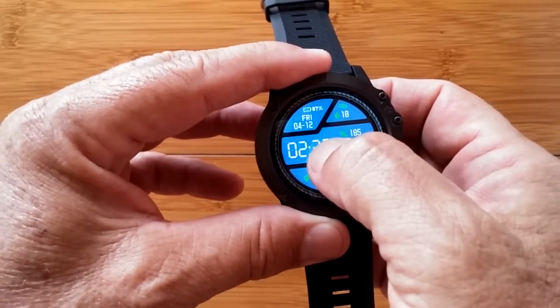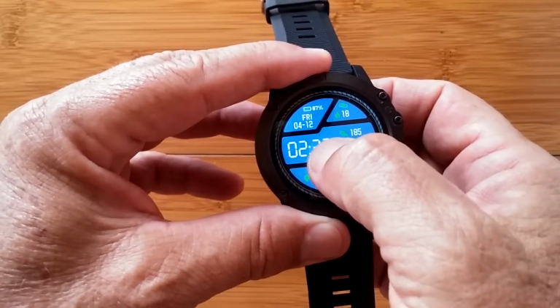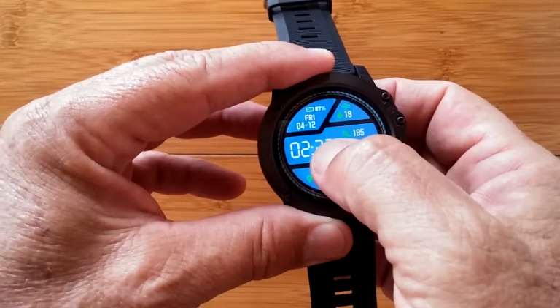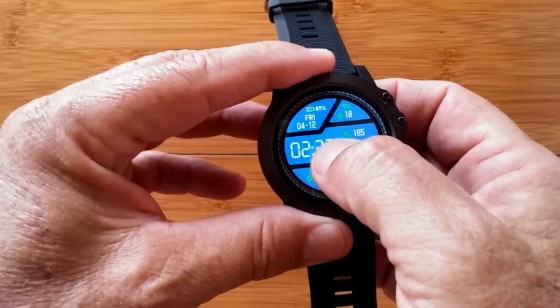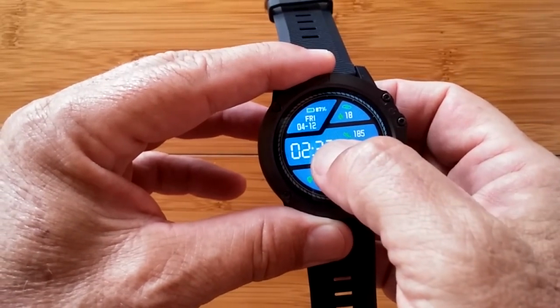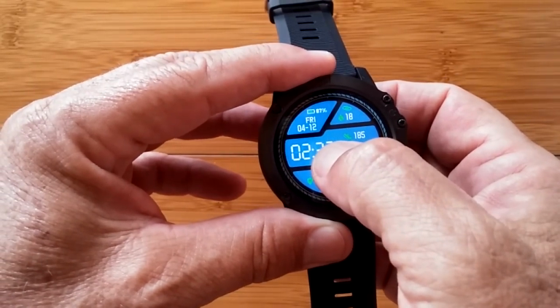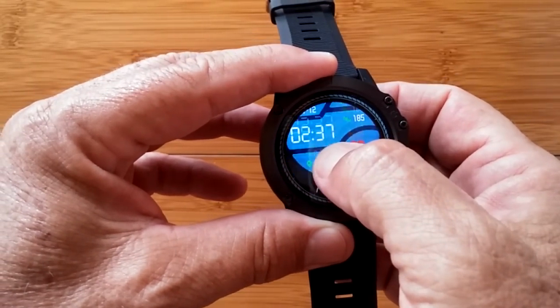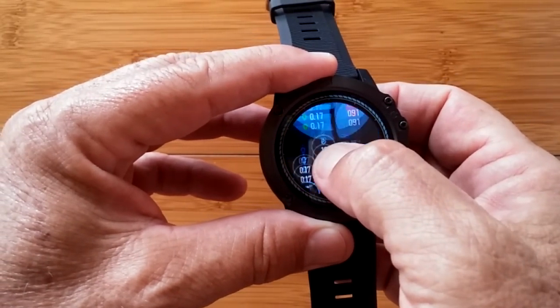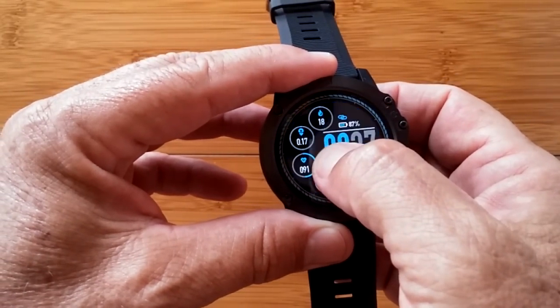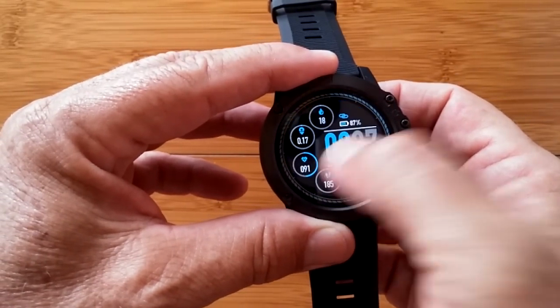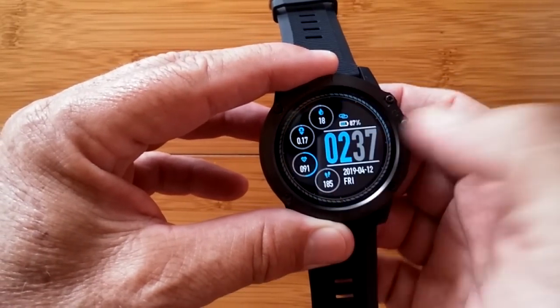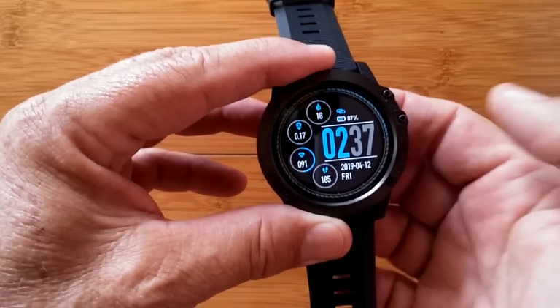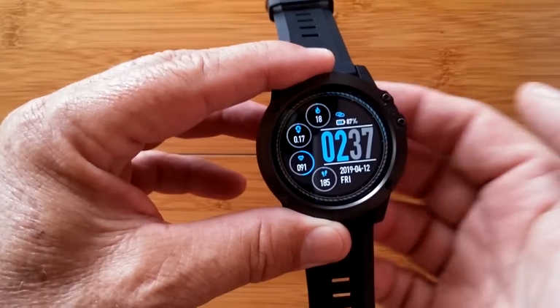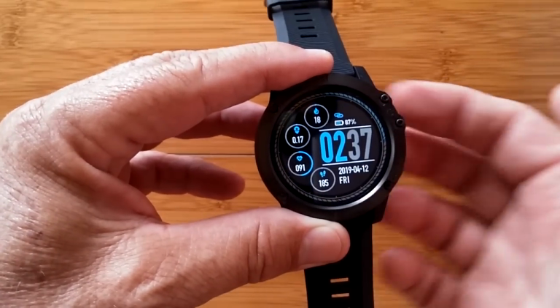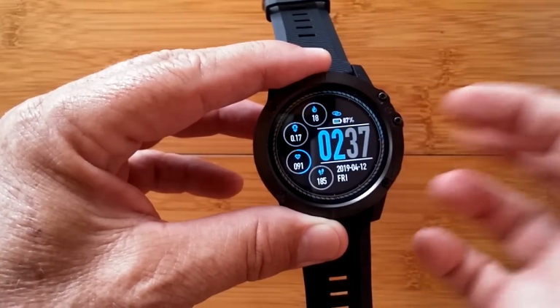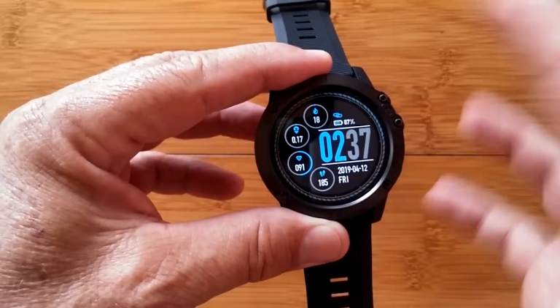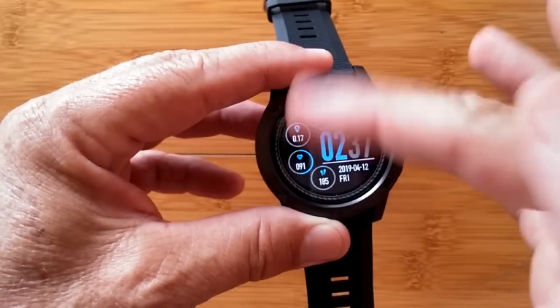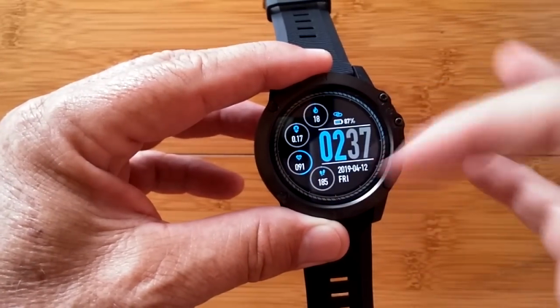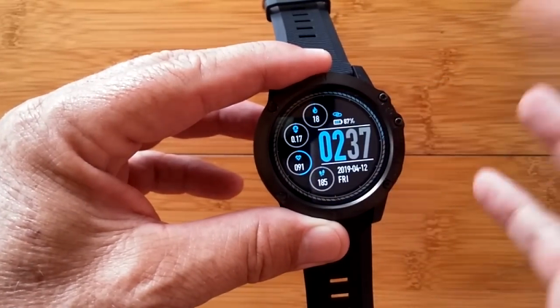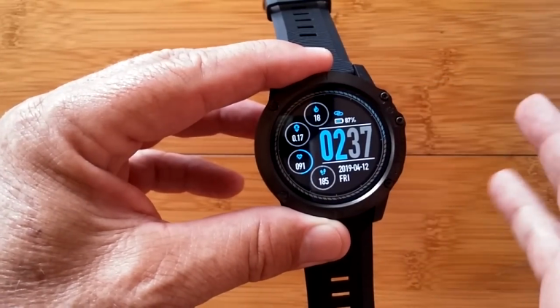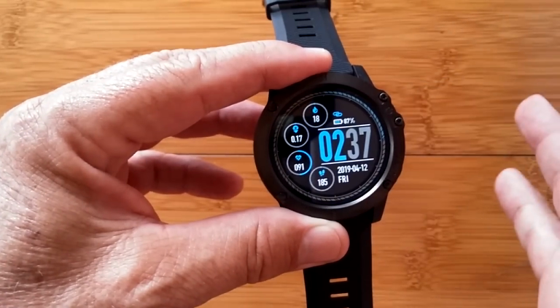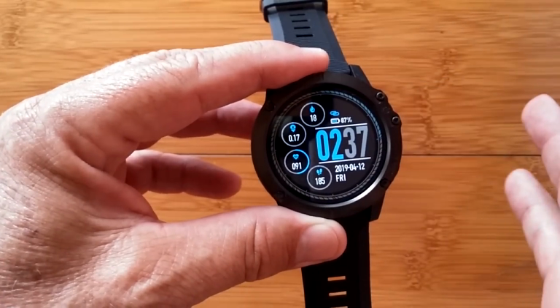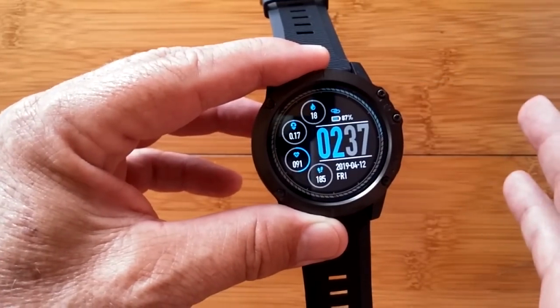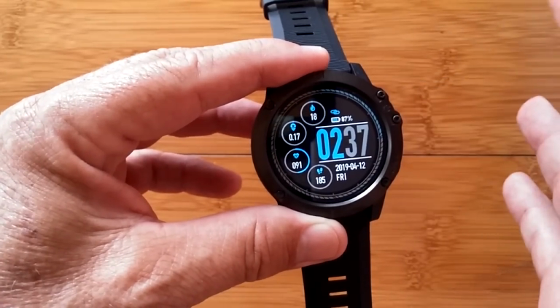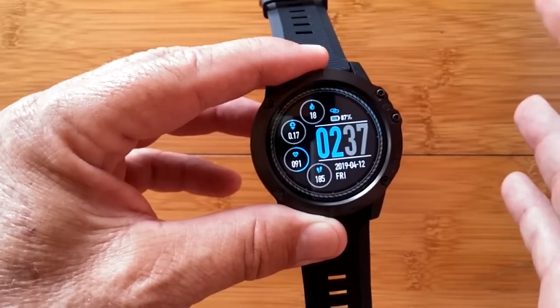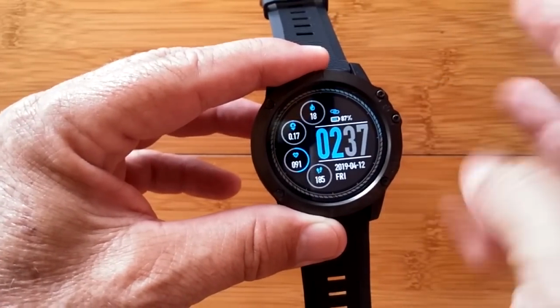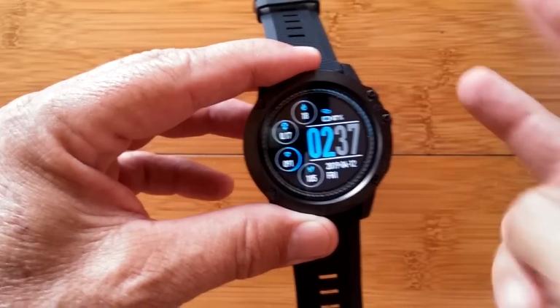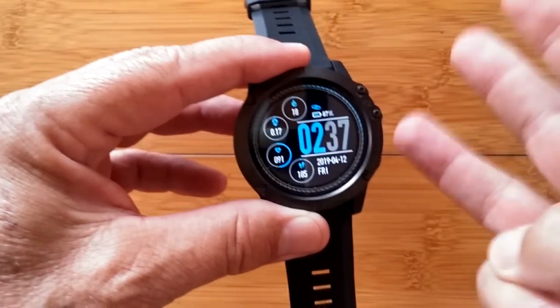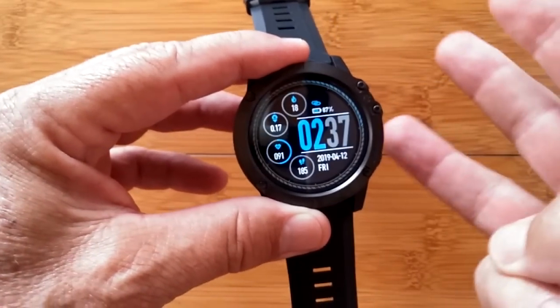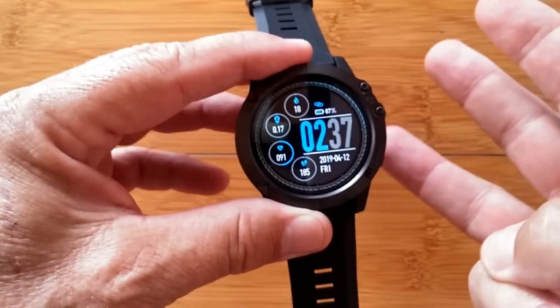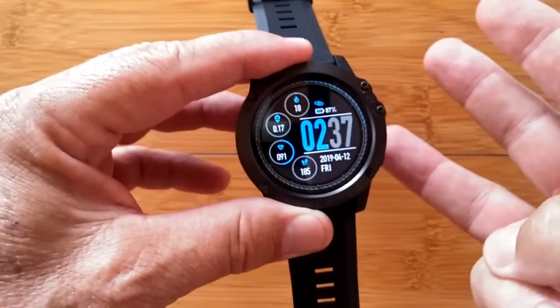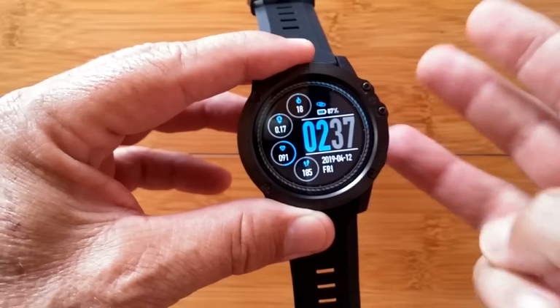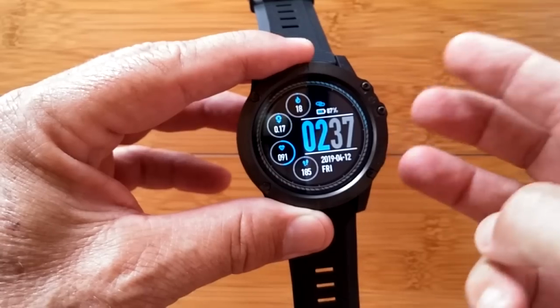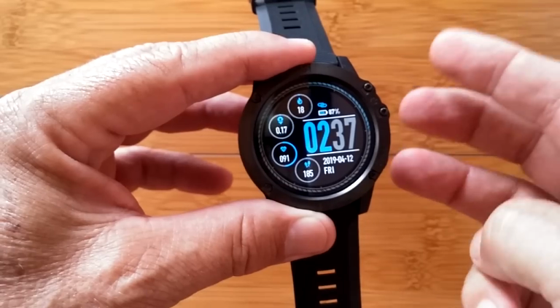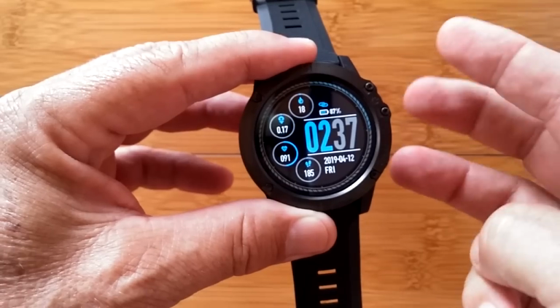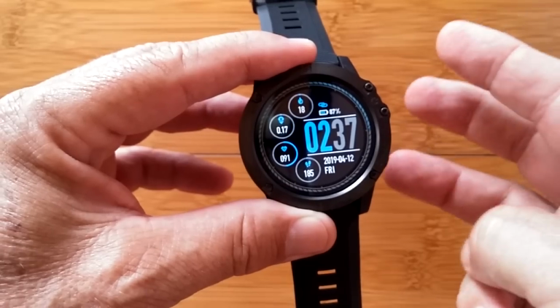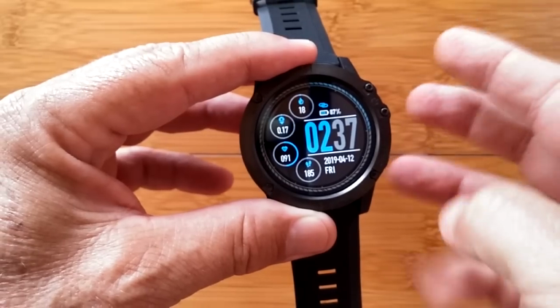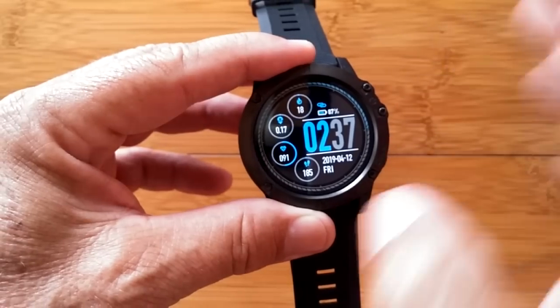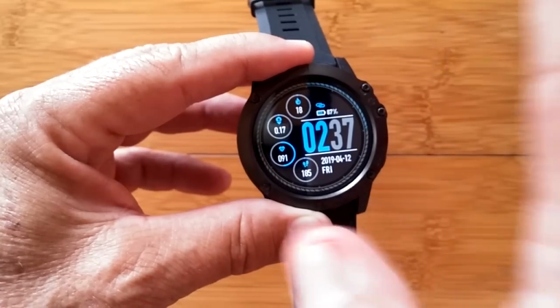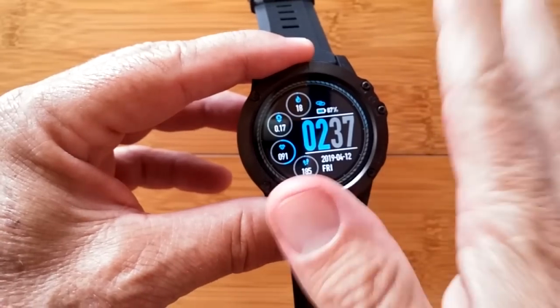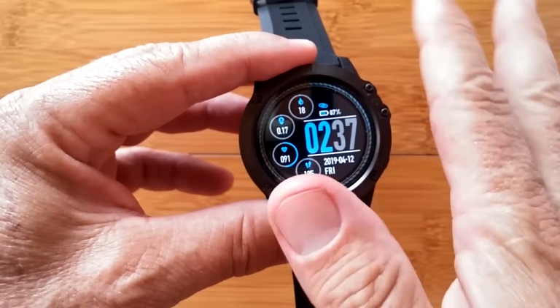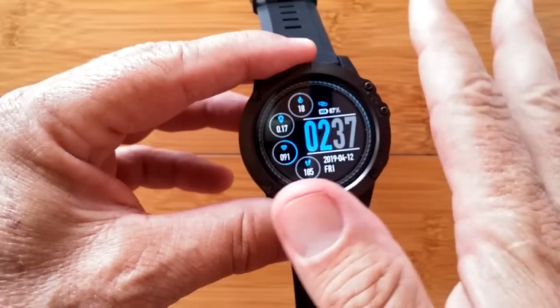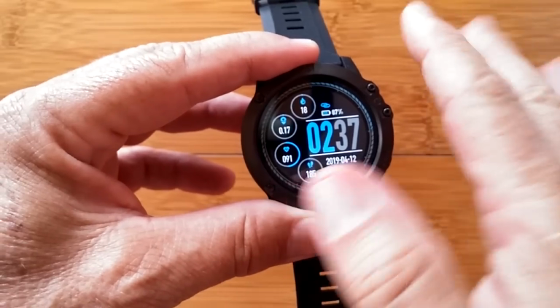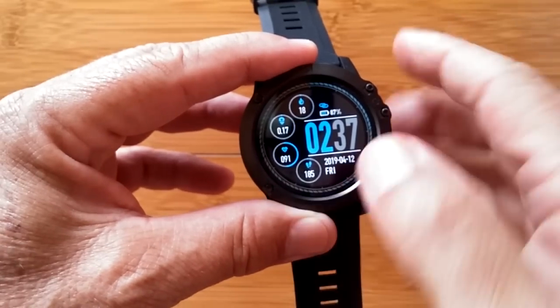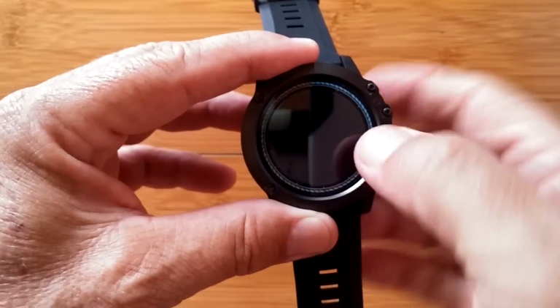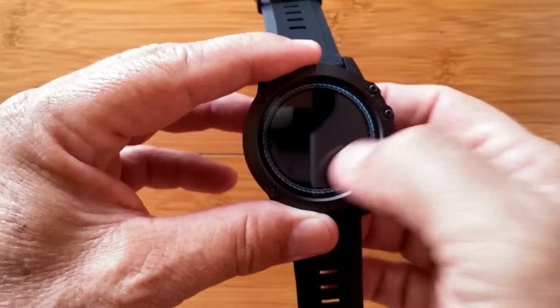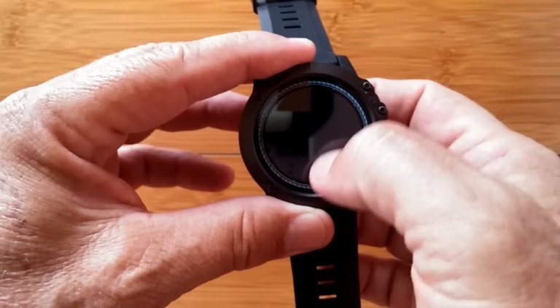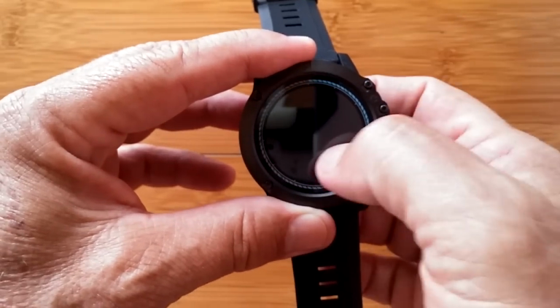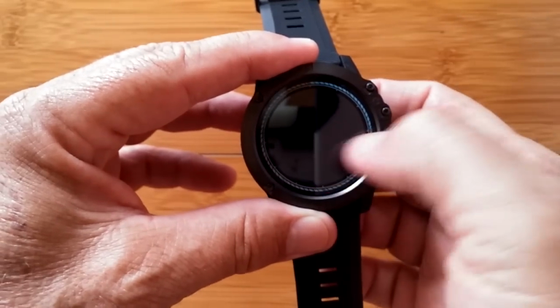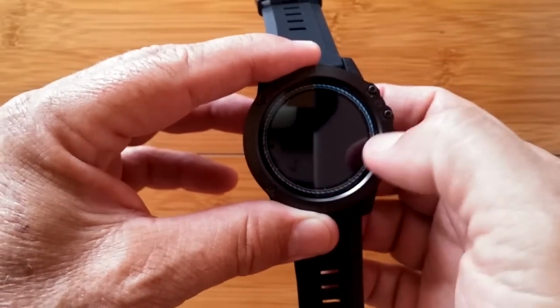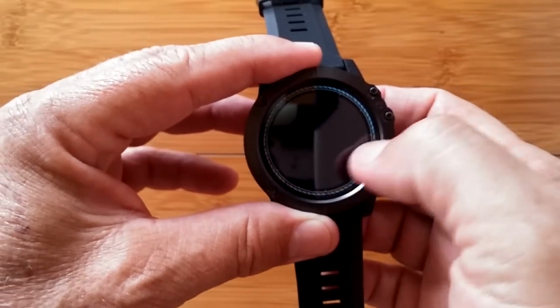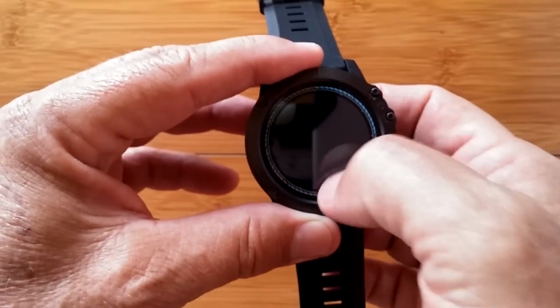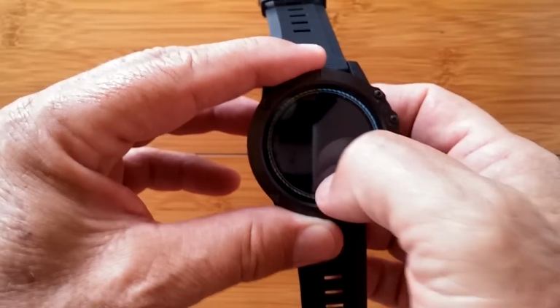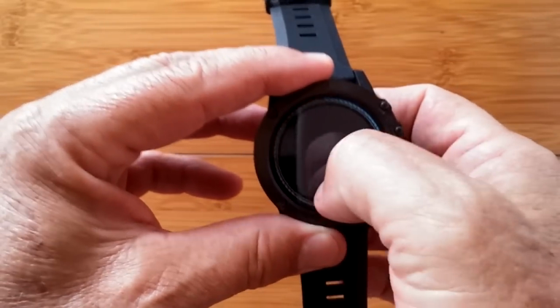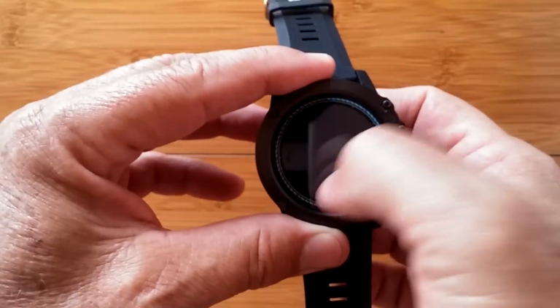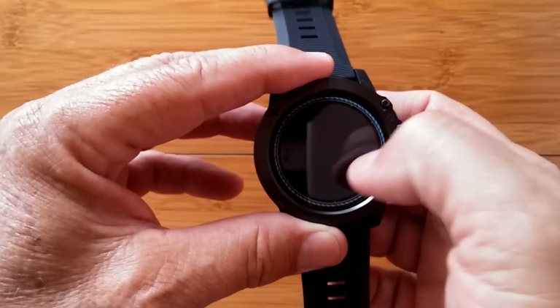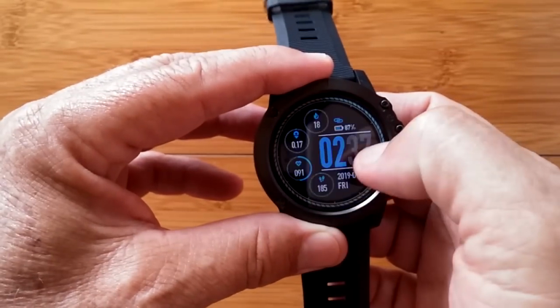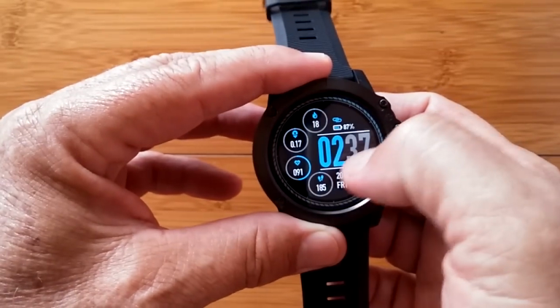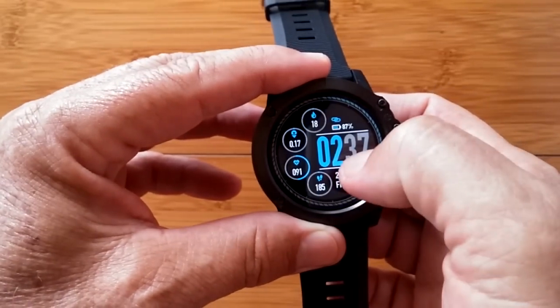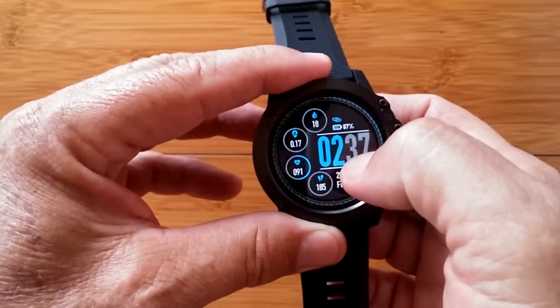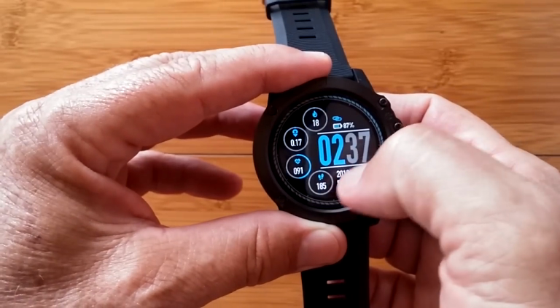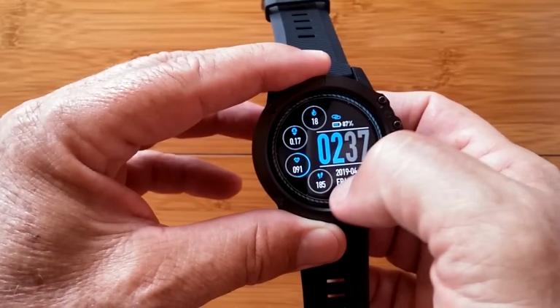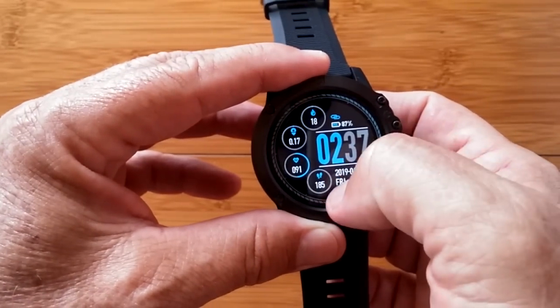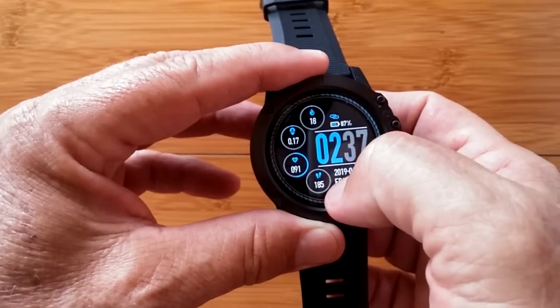Let's move you to a different watch face — here's a different one. There are three watch faces in here, and we're going to go through all of these a little bit slower.